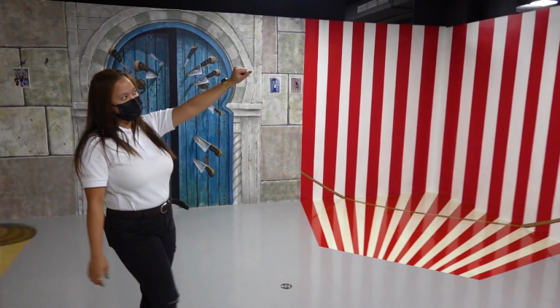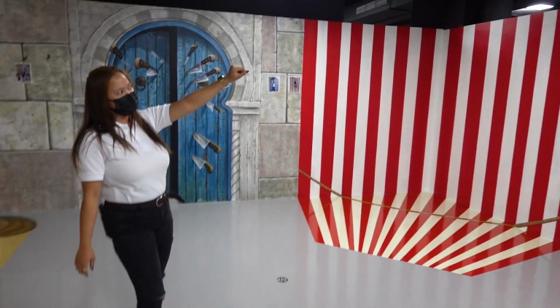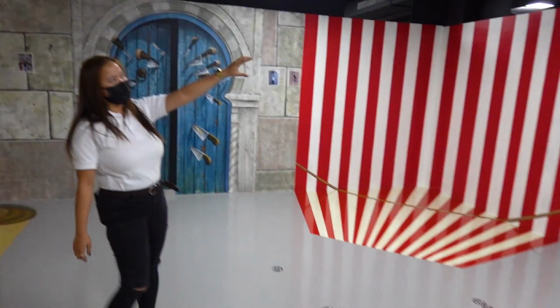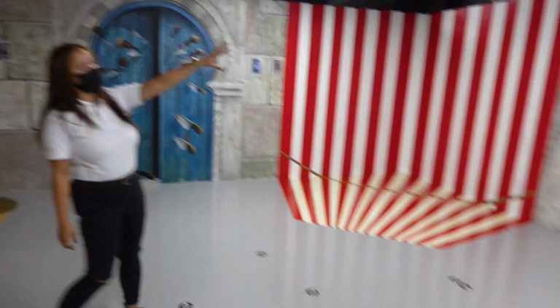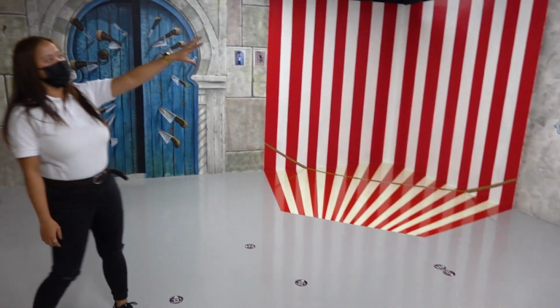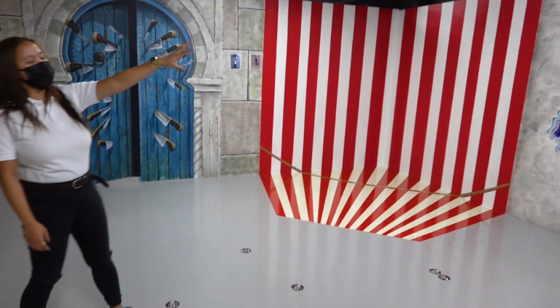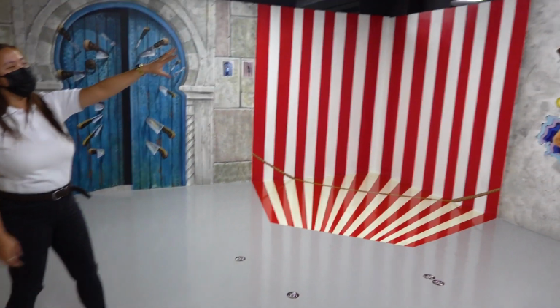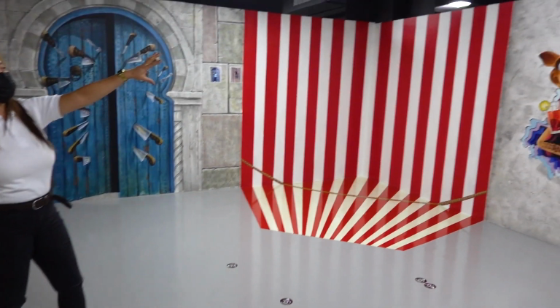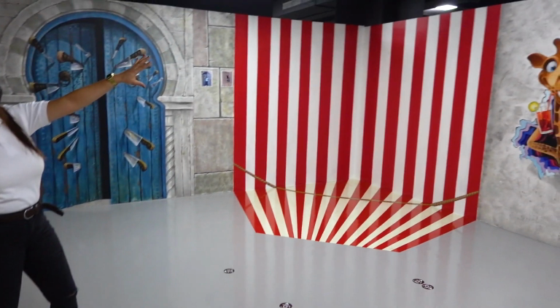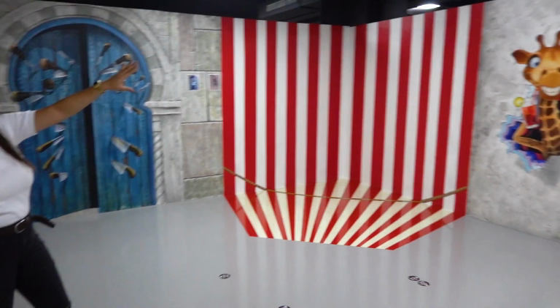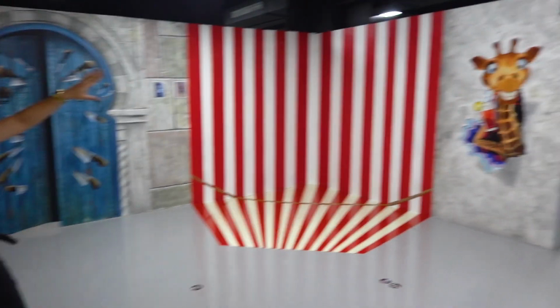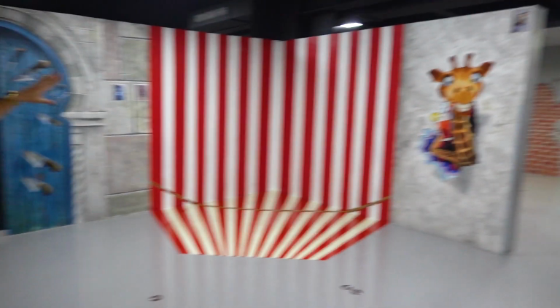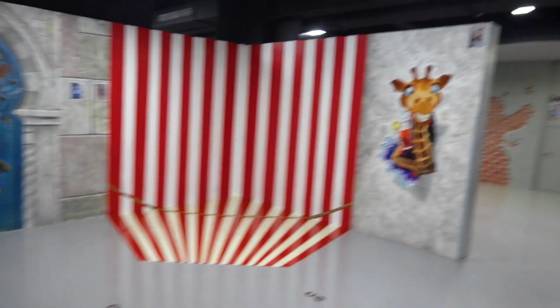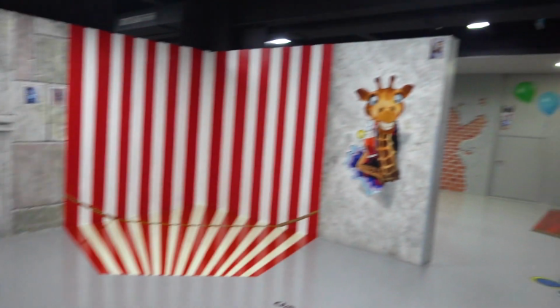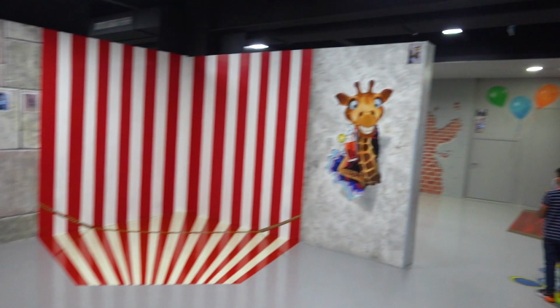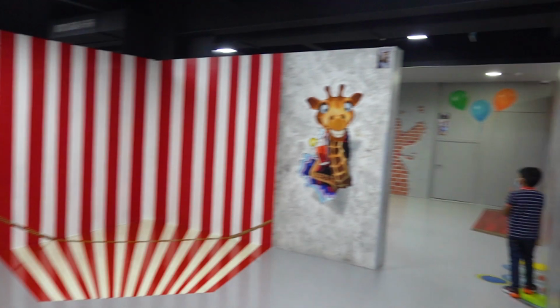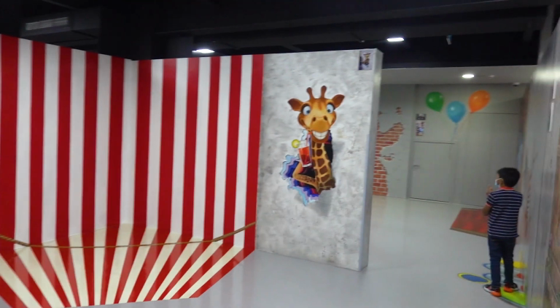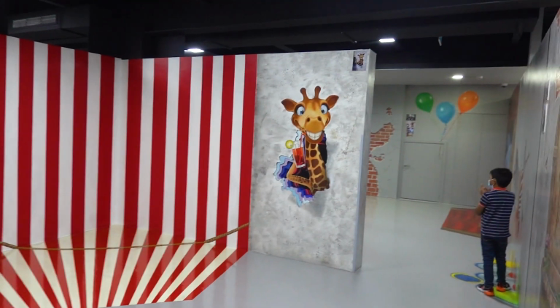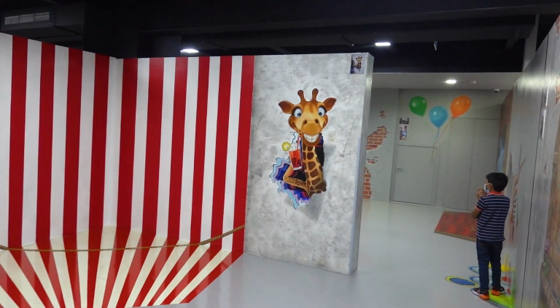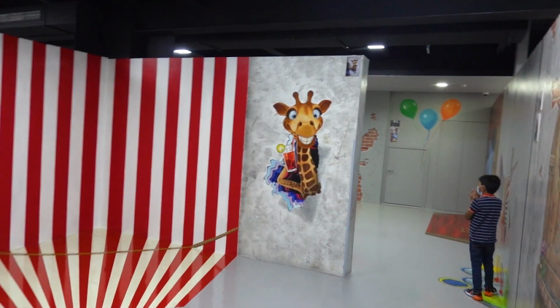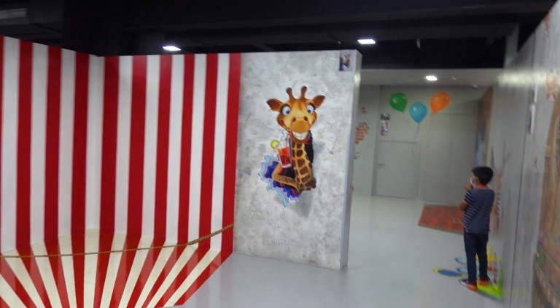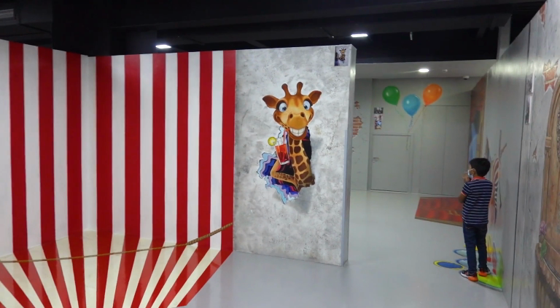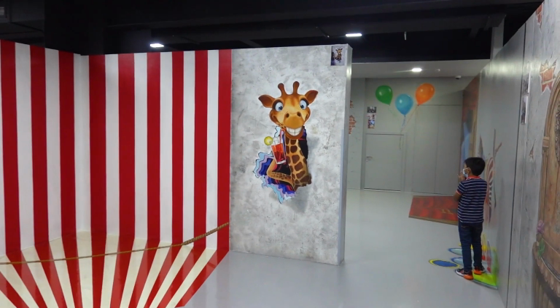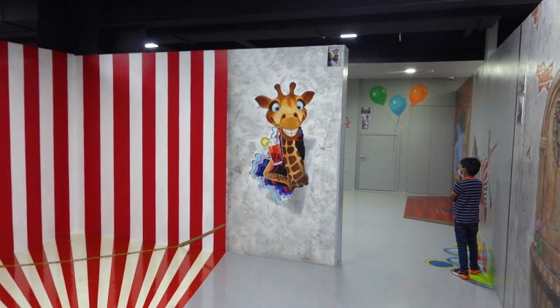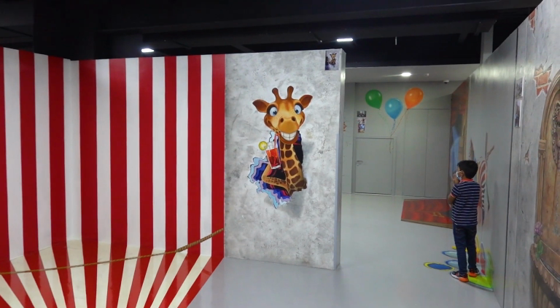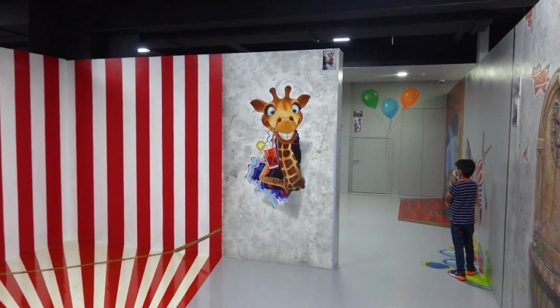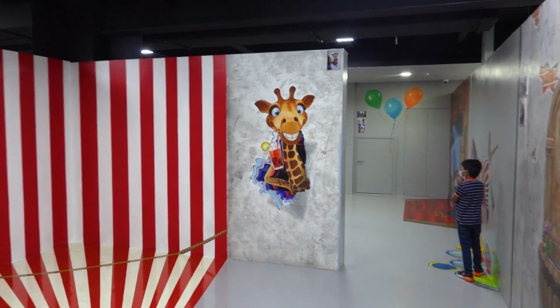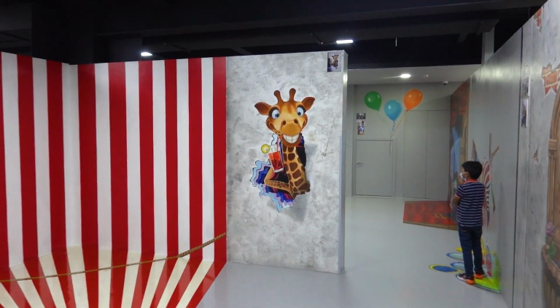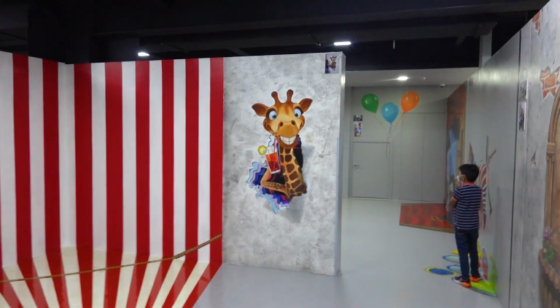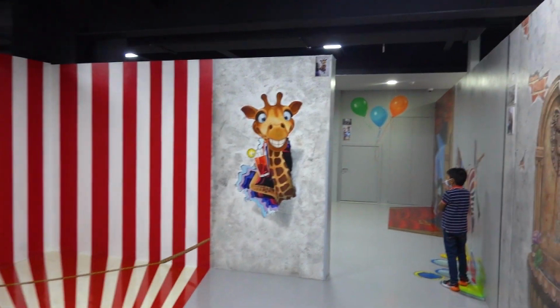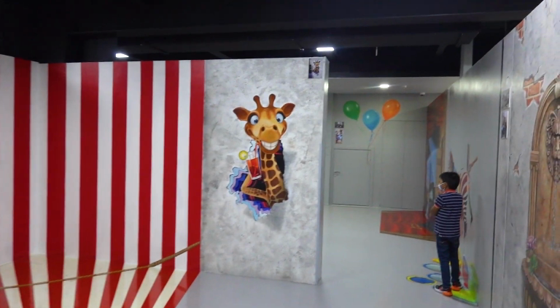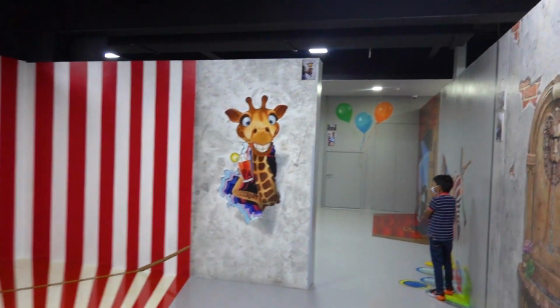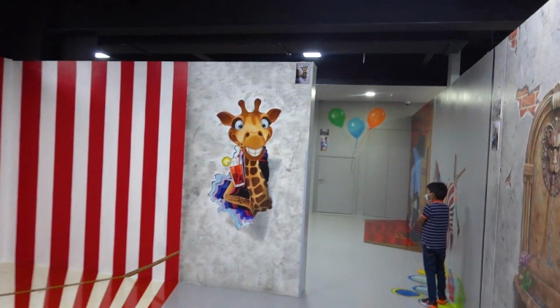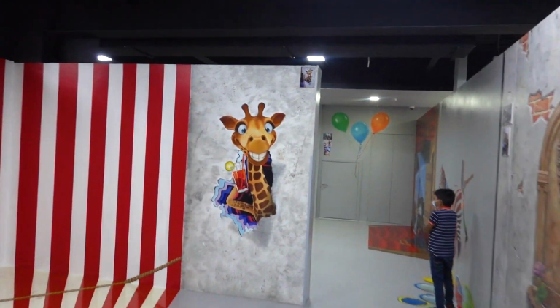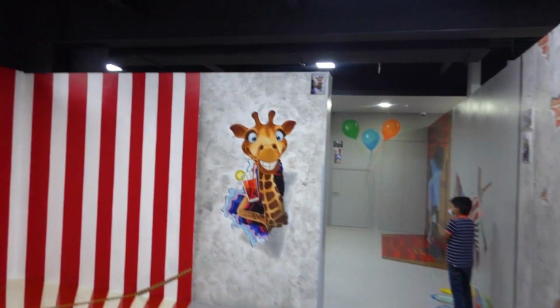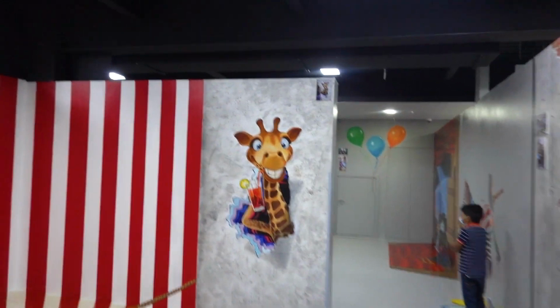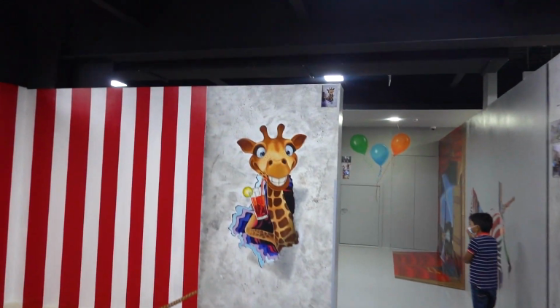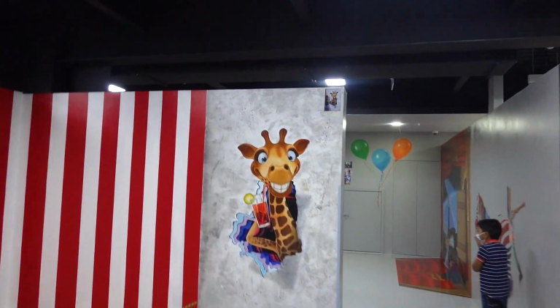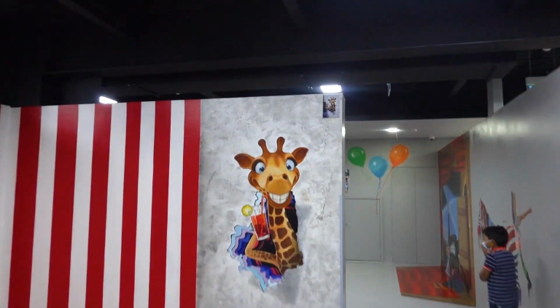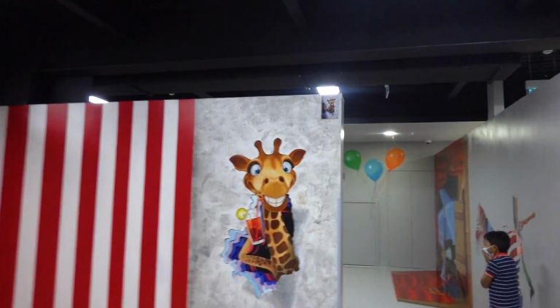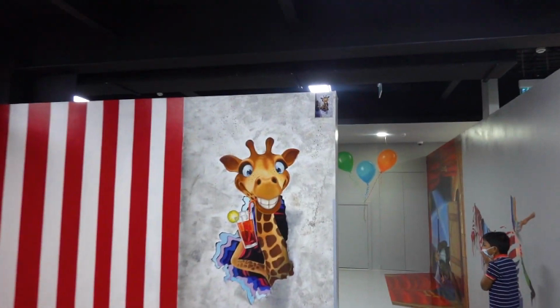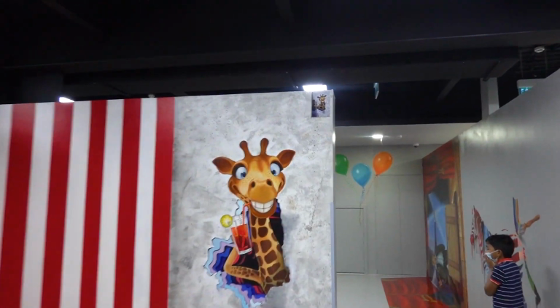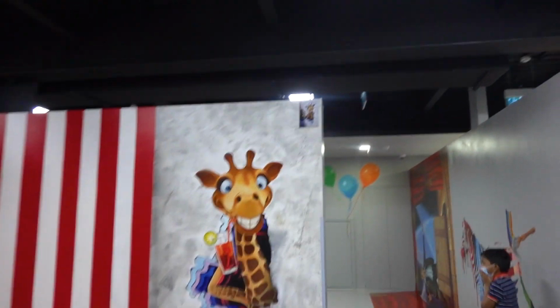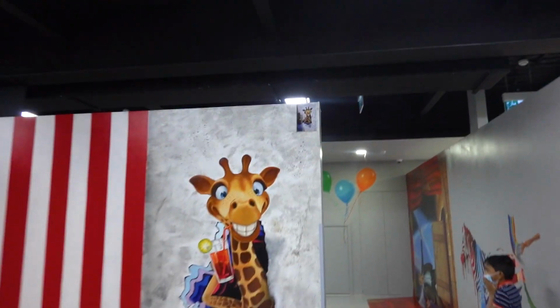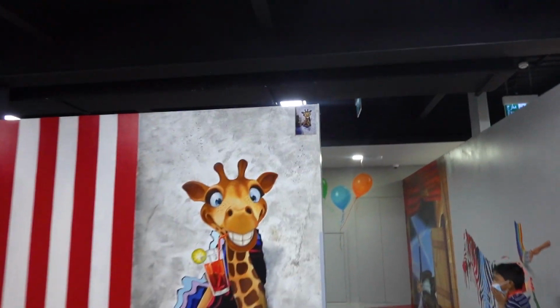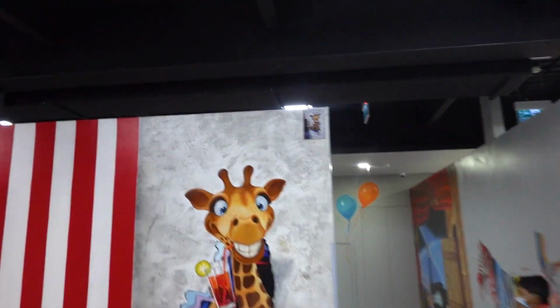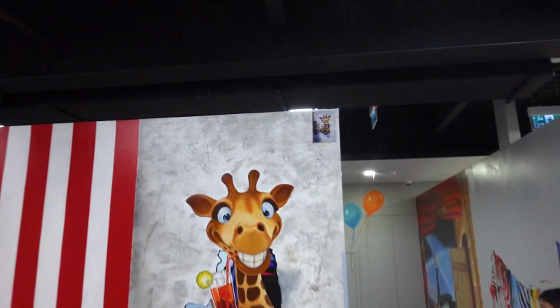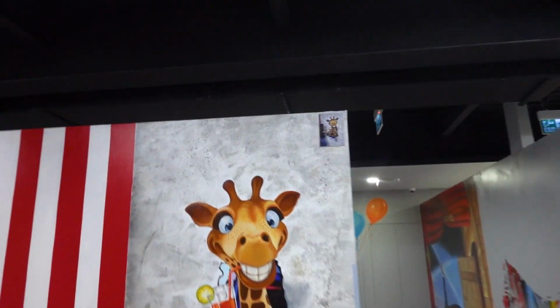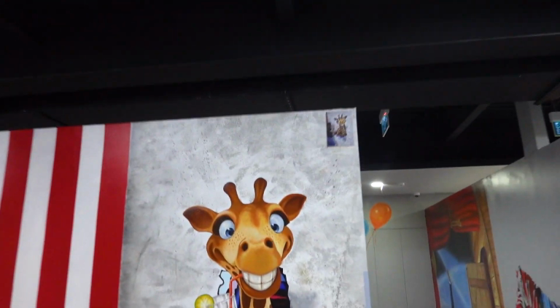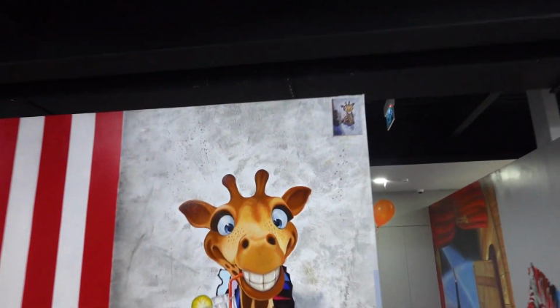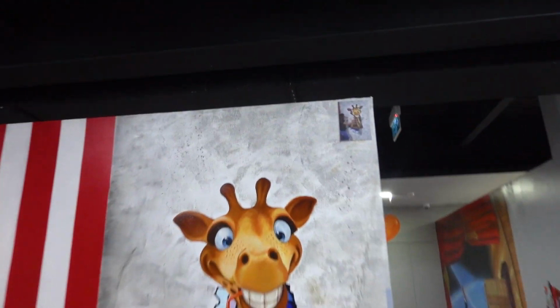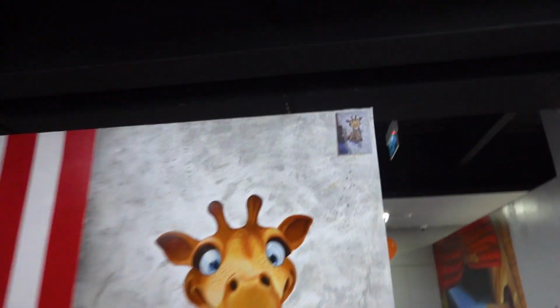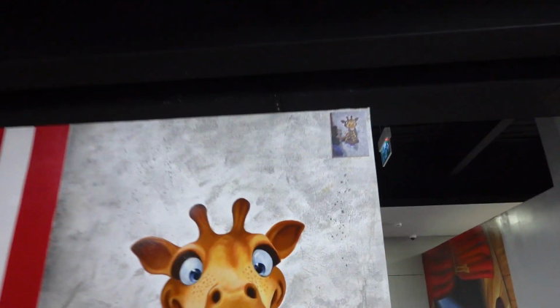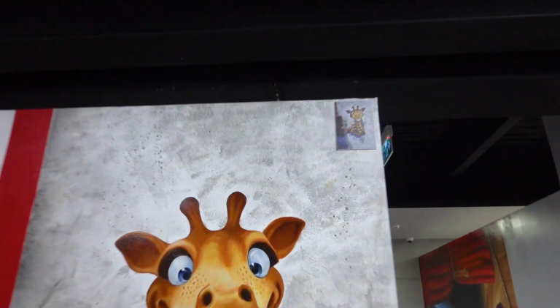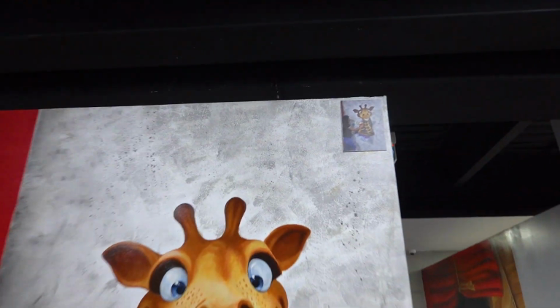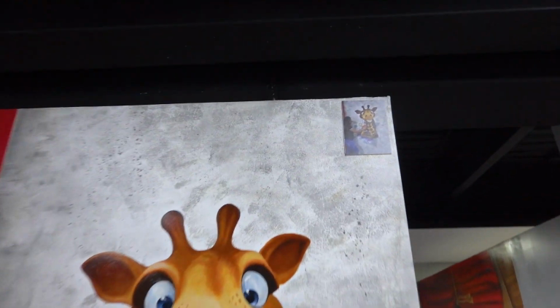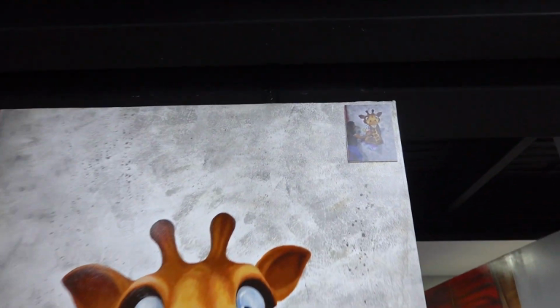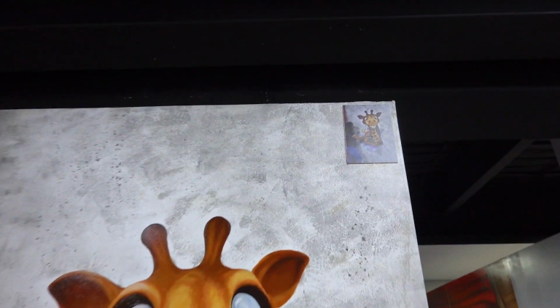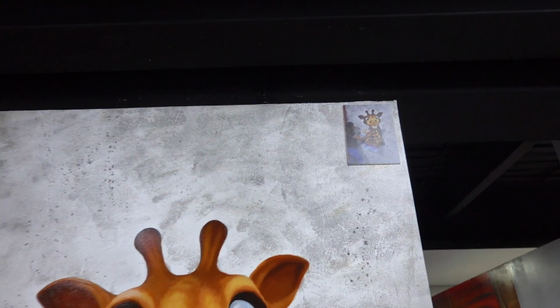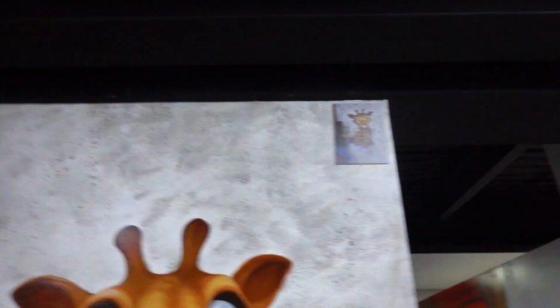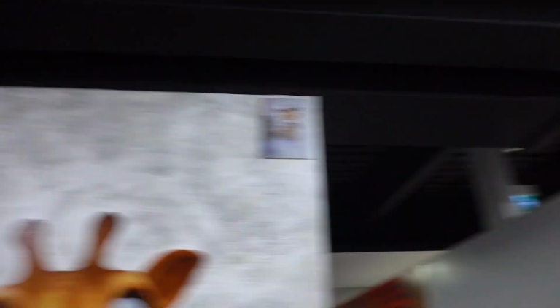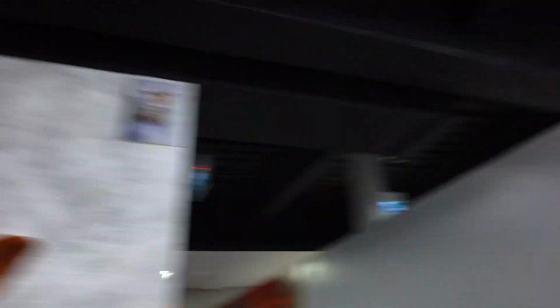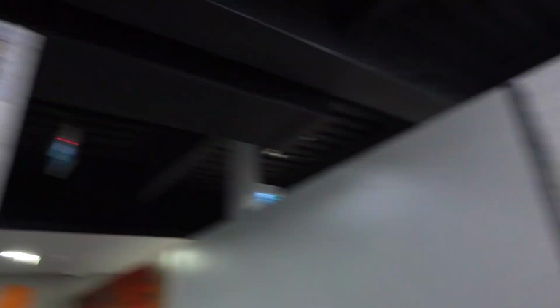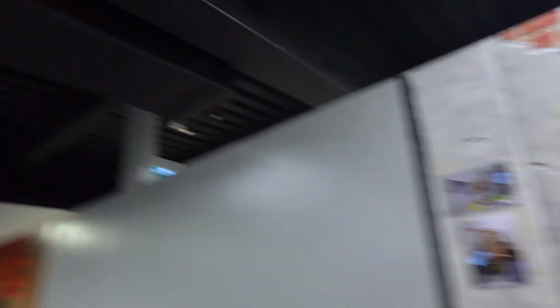We also have suggested poses on the wall so you have an idea how to do it. So you have suggested poses right here, guys. See?